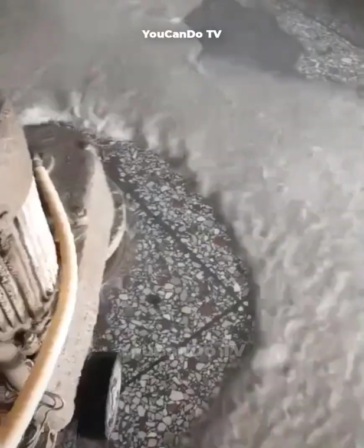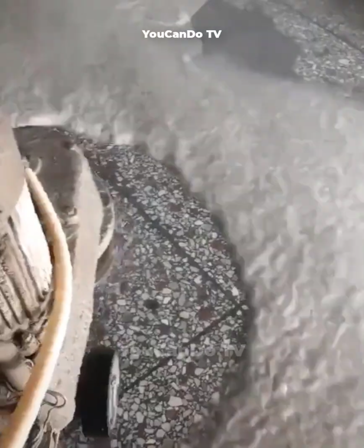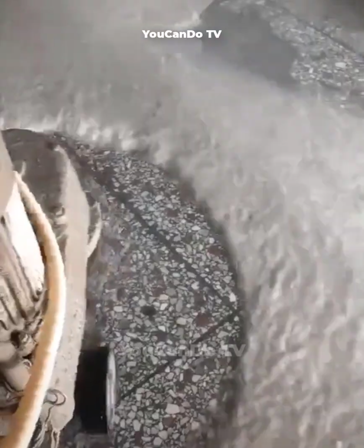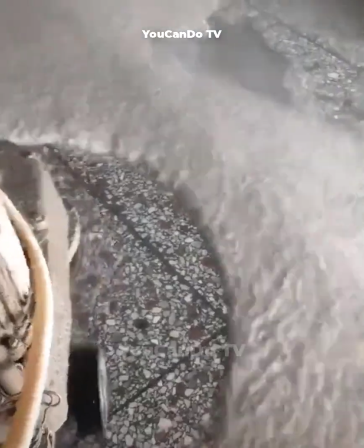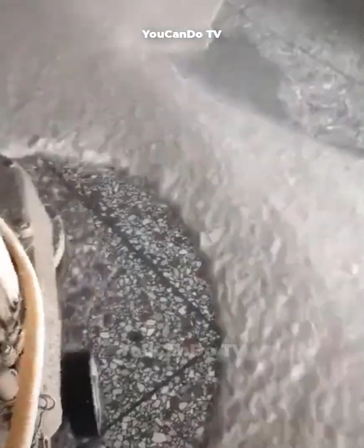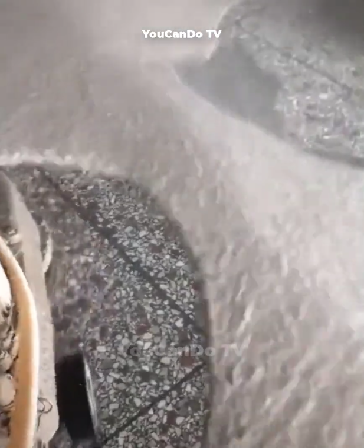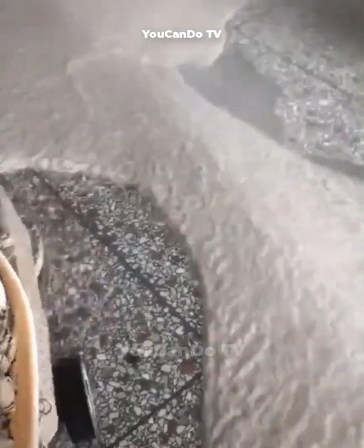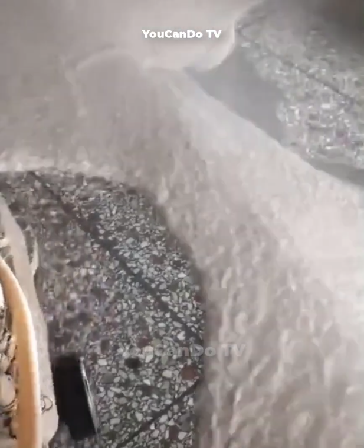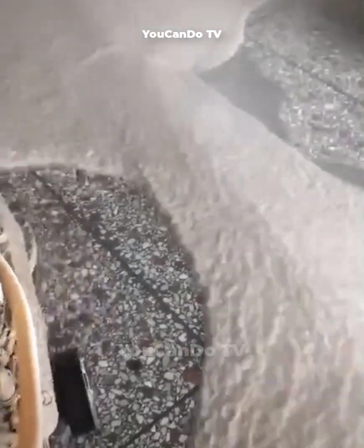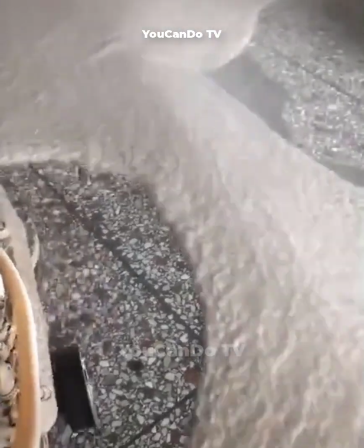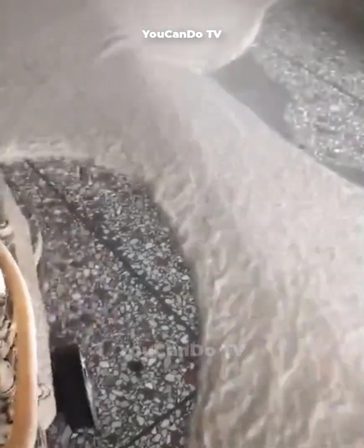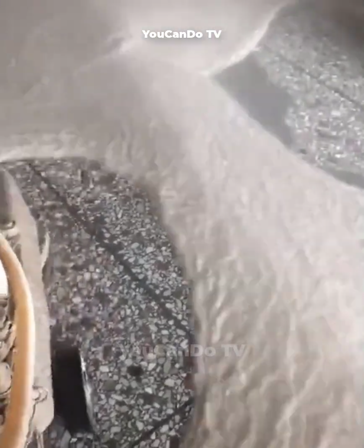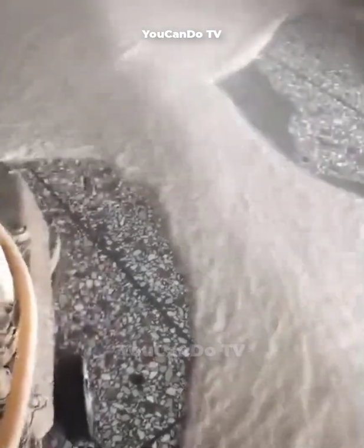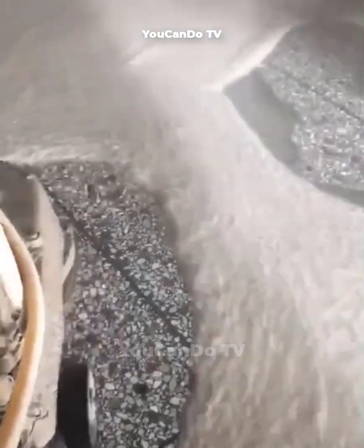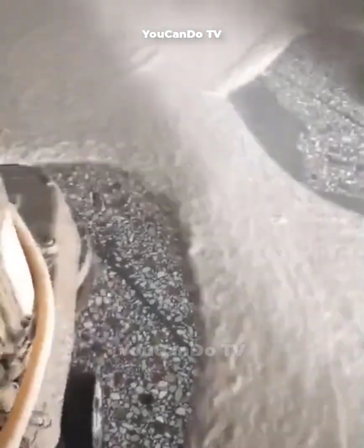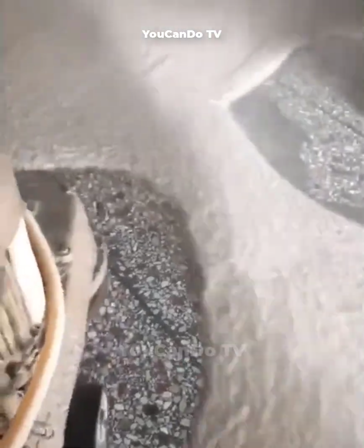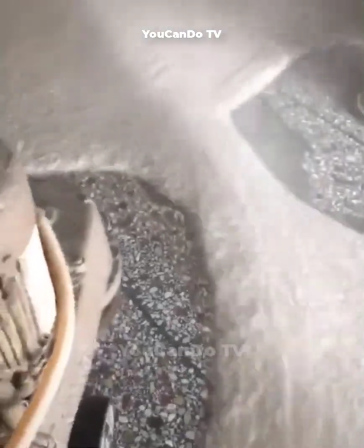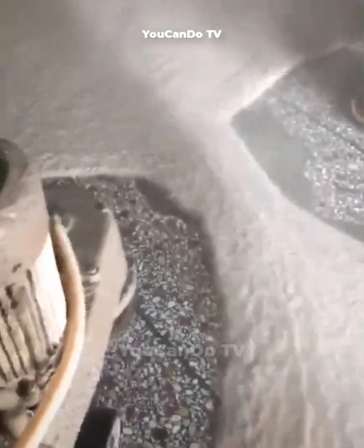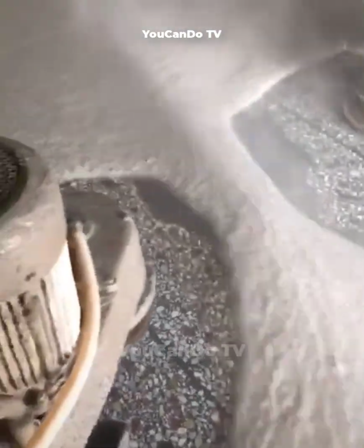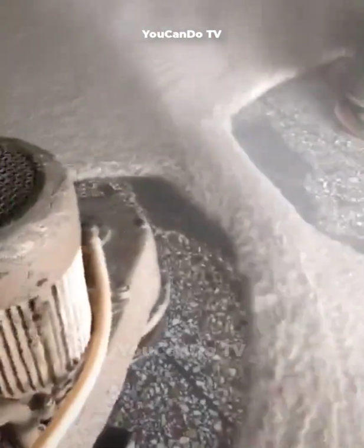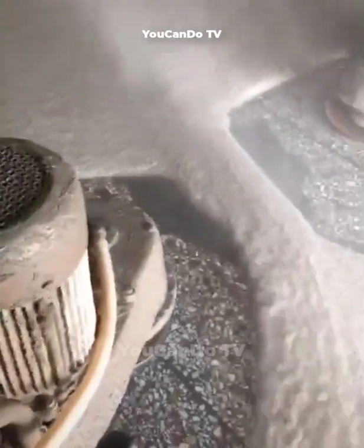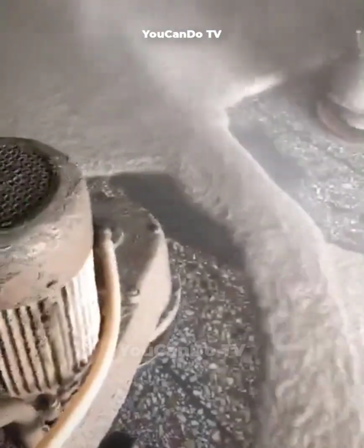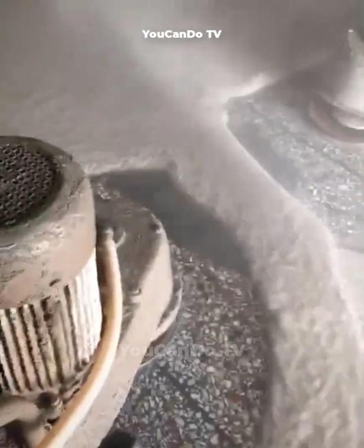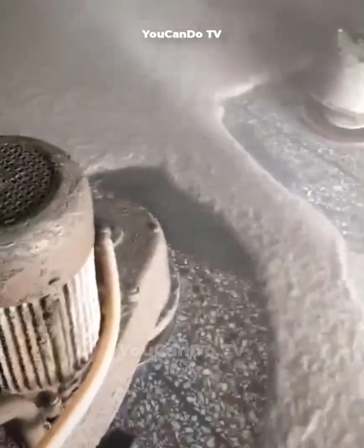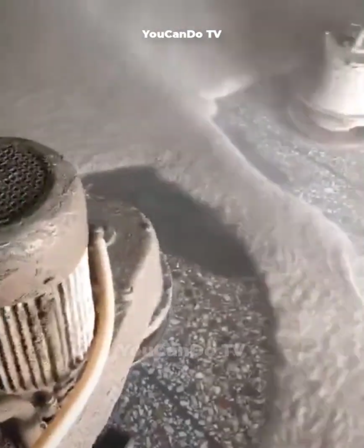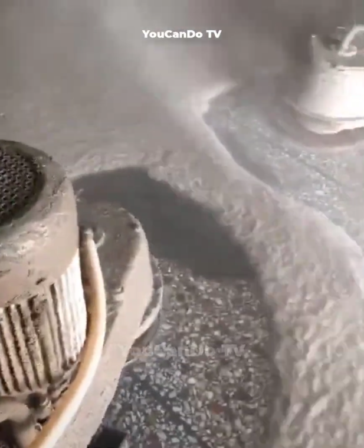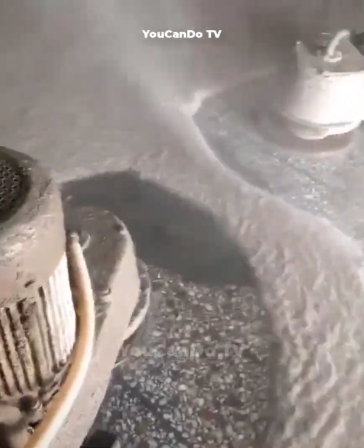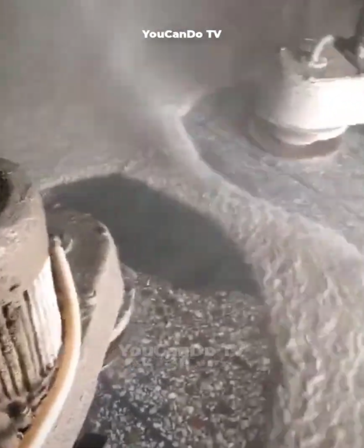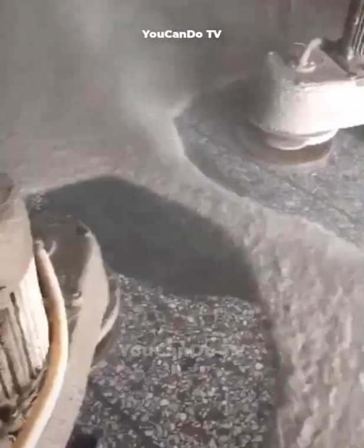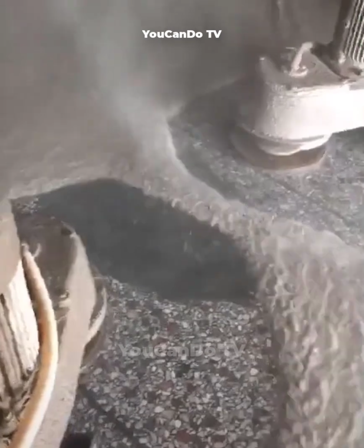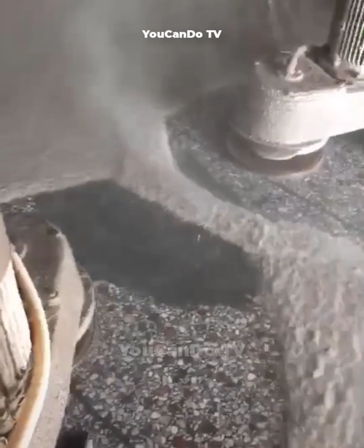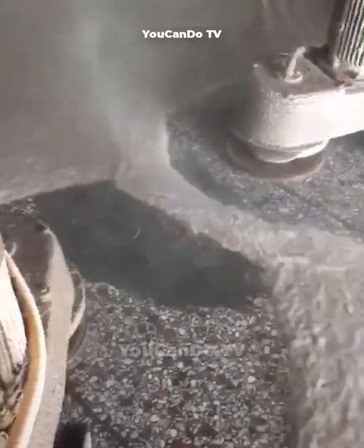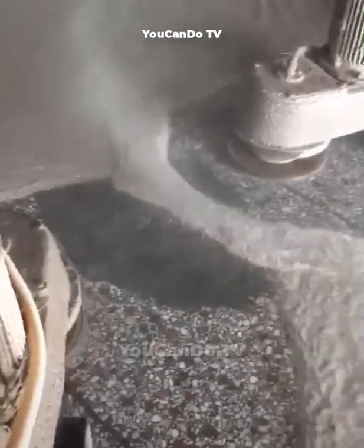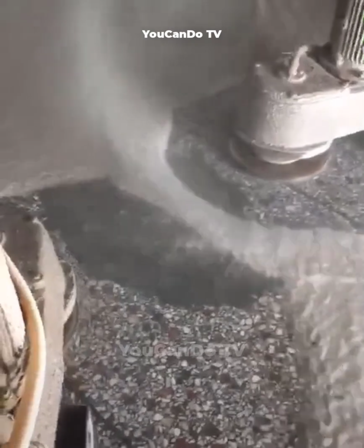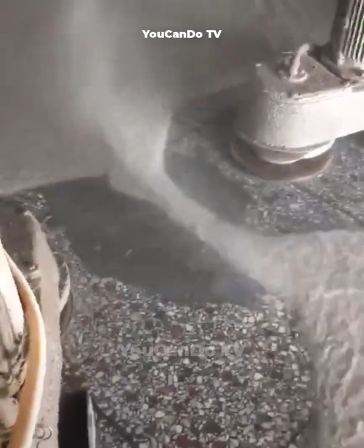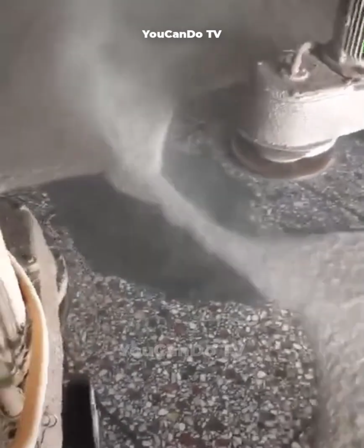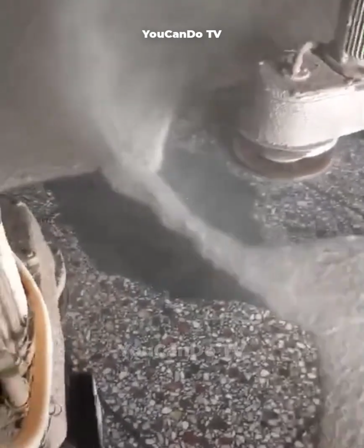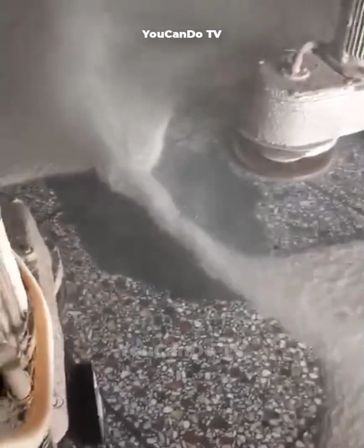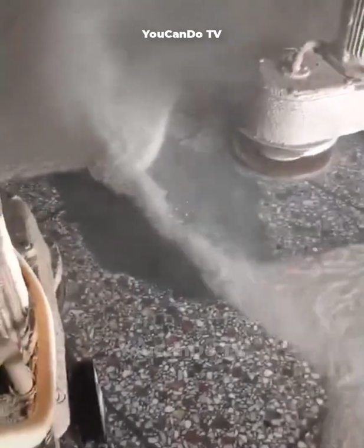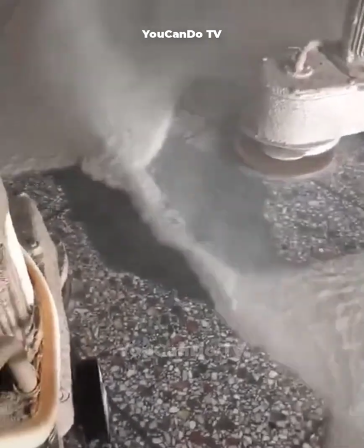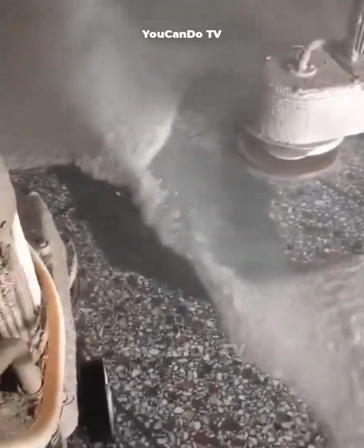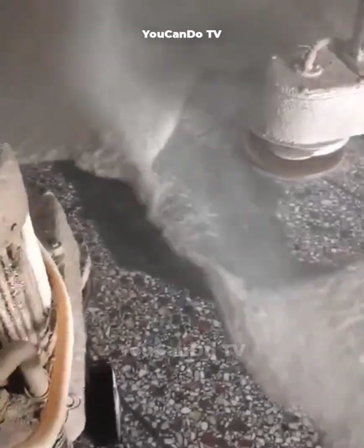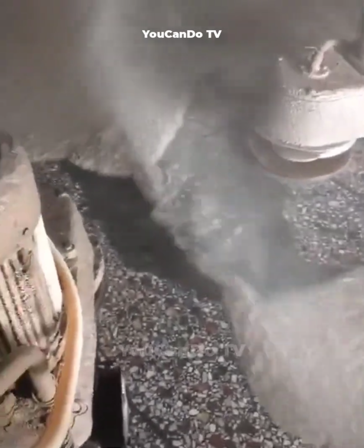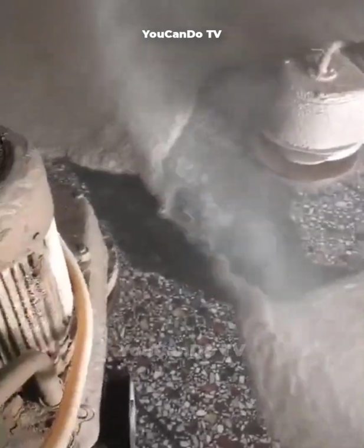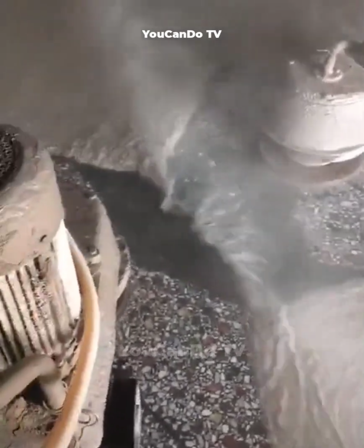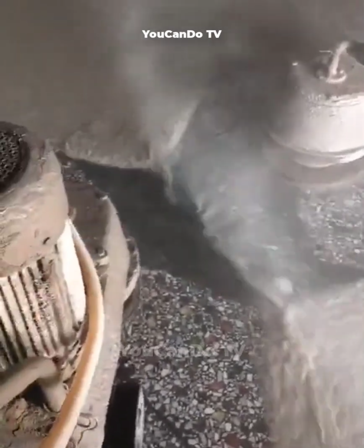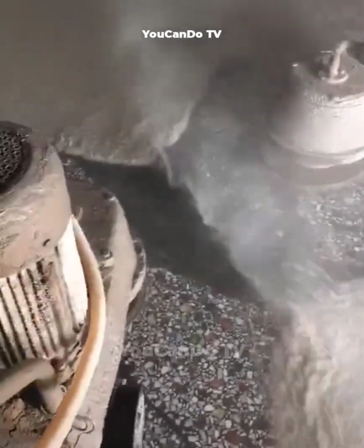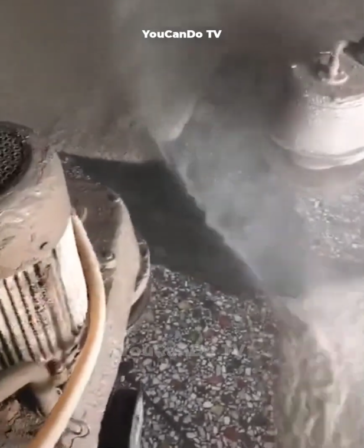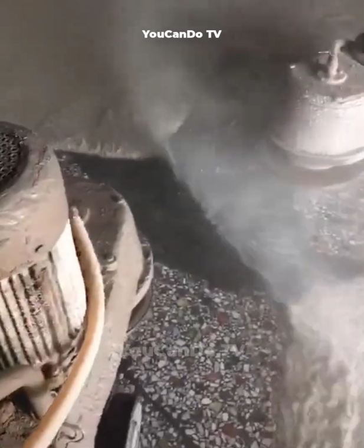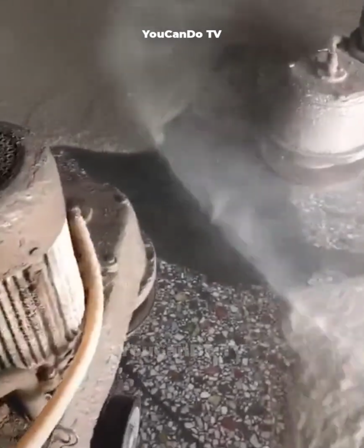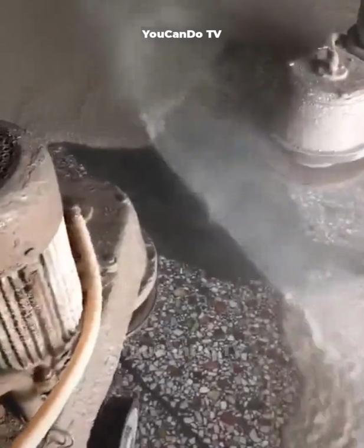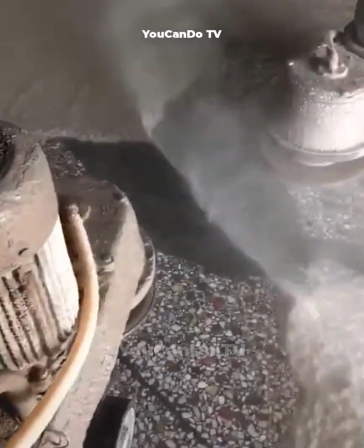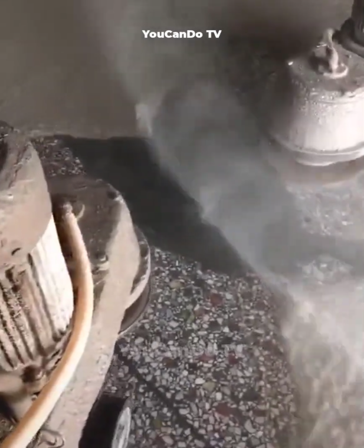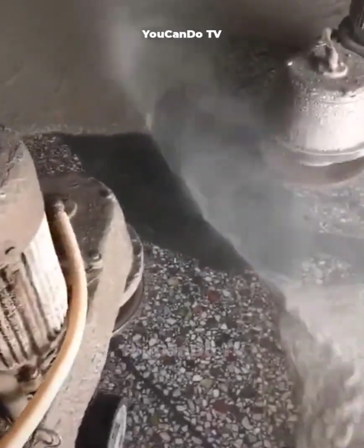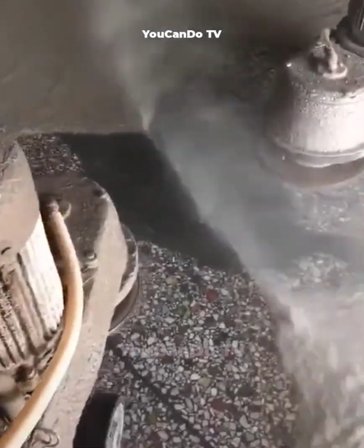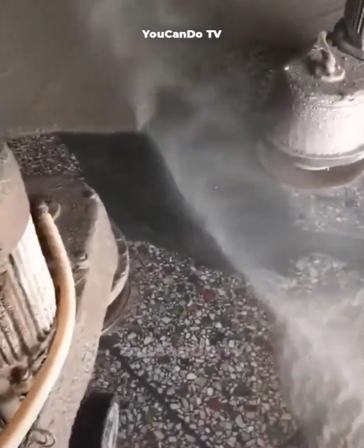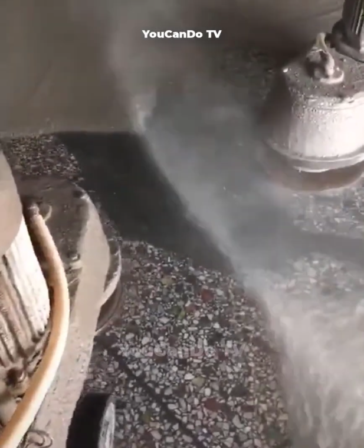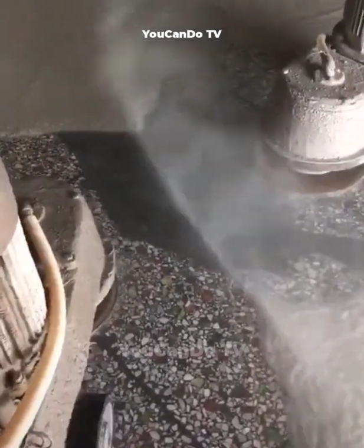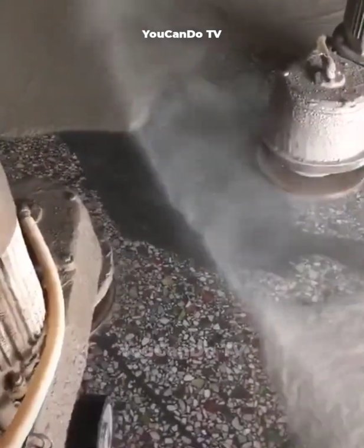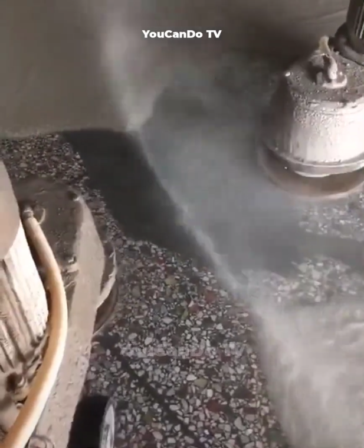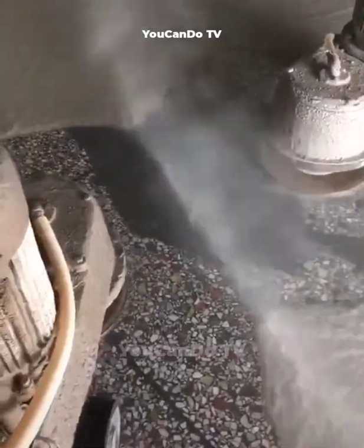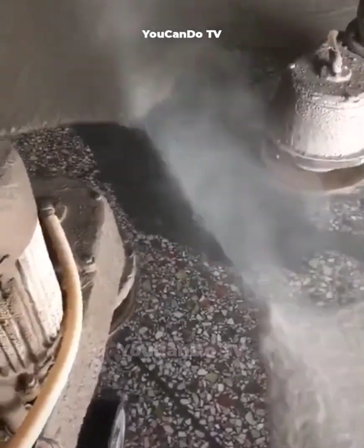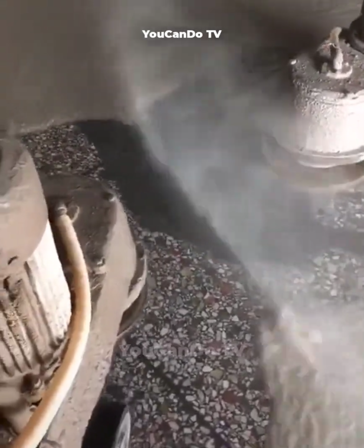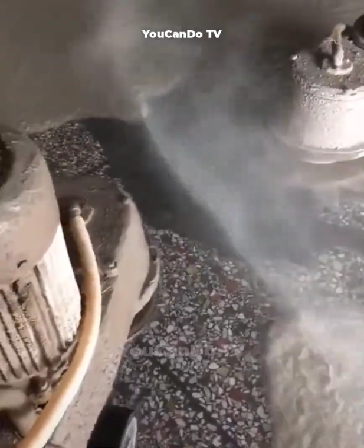This floor washing machine has a high operating capacity. It can blow away all the dirt on the floor — it's amazing.